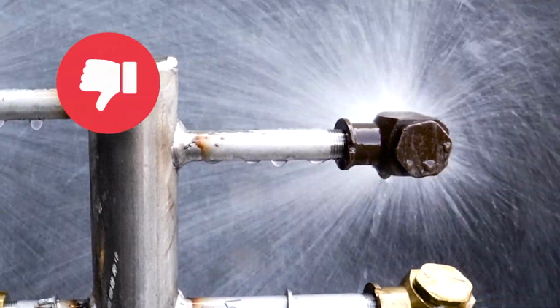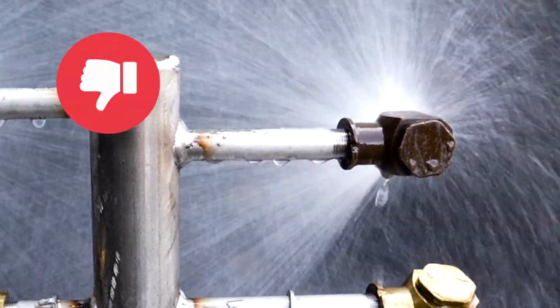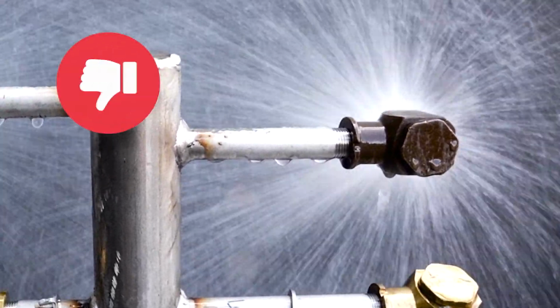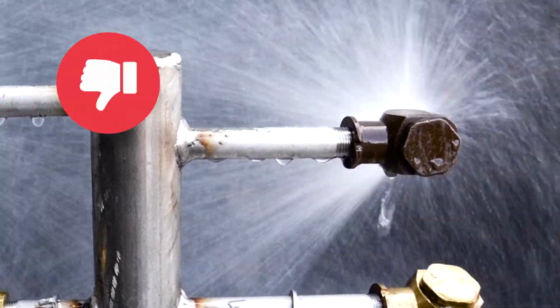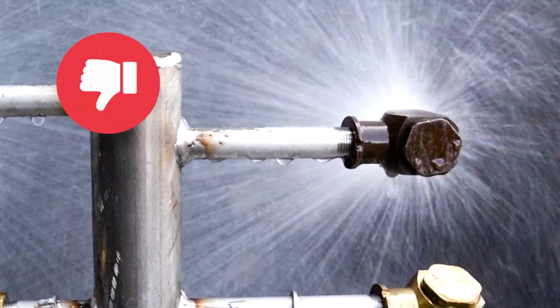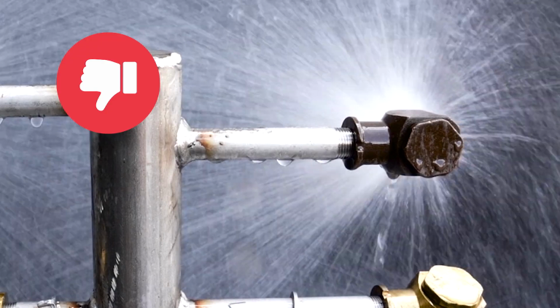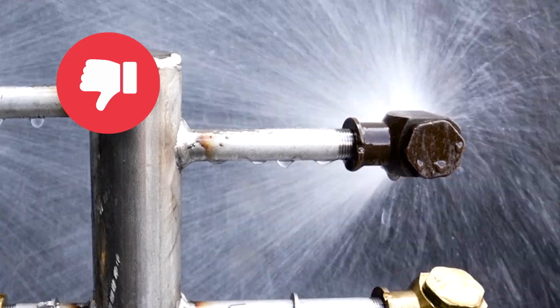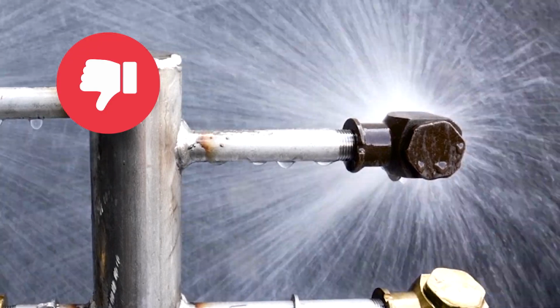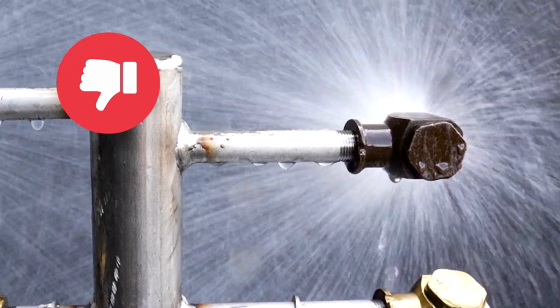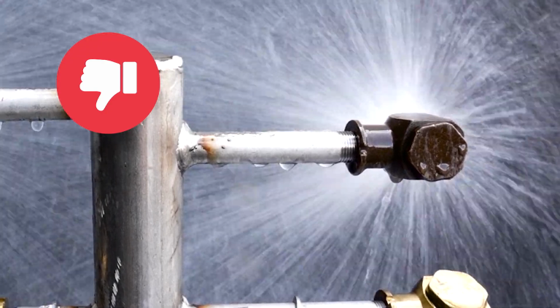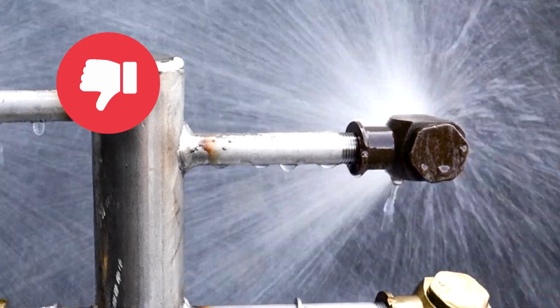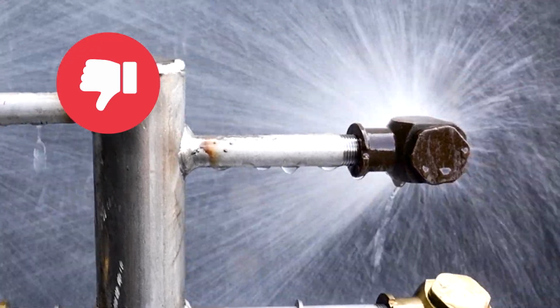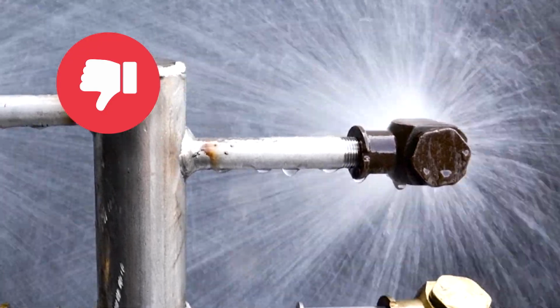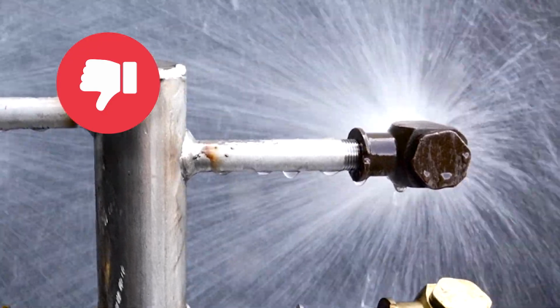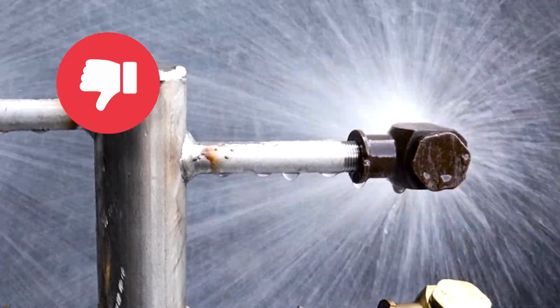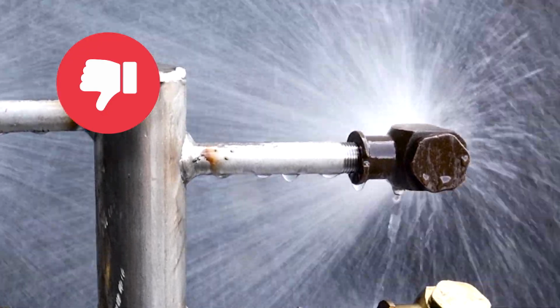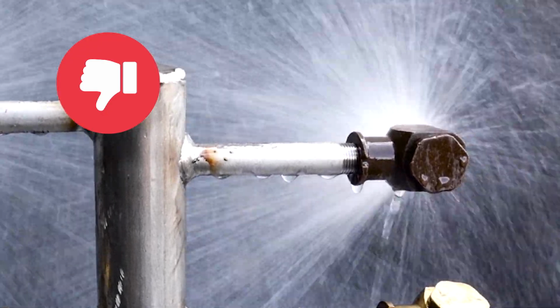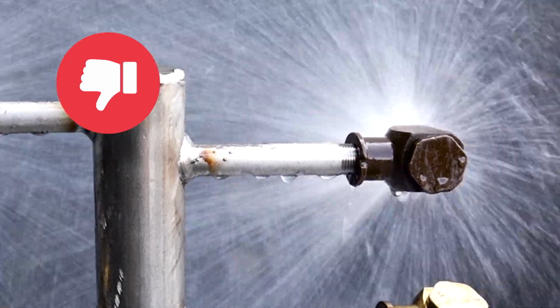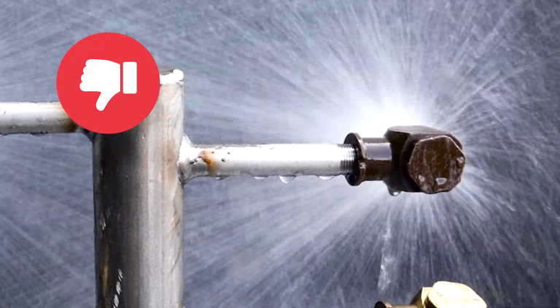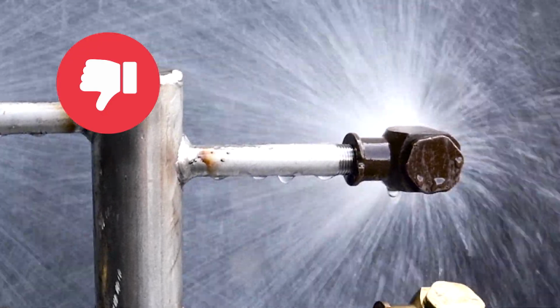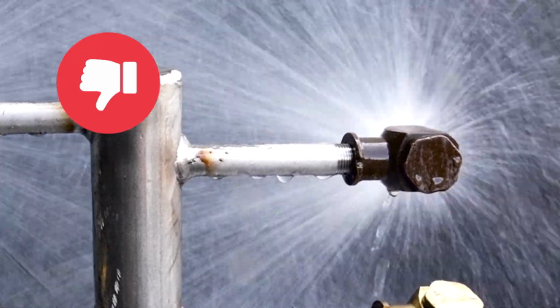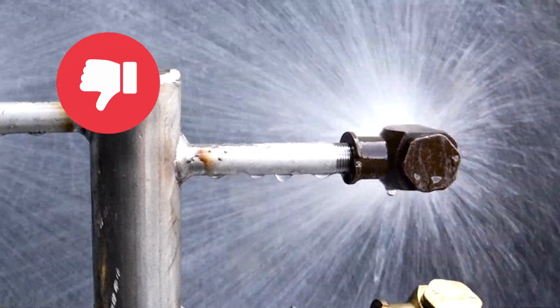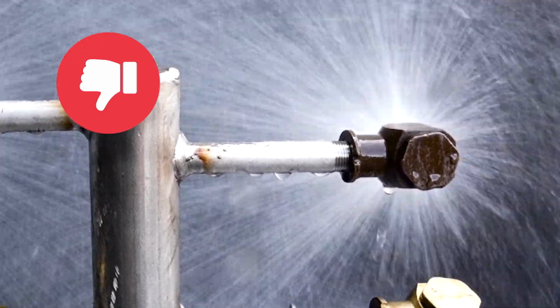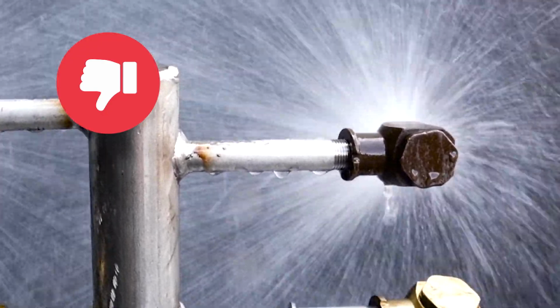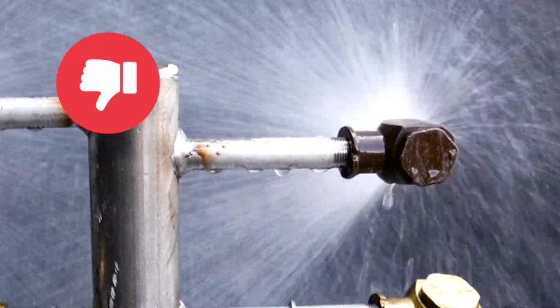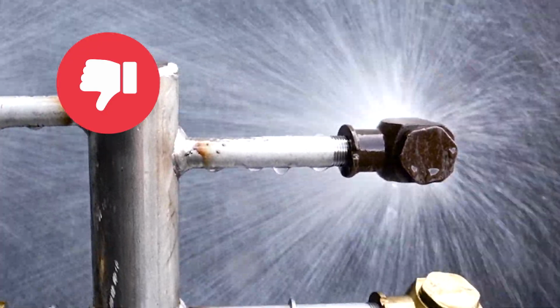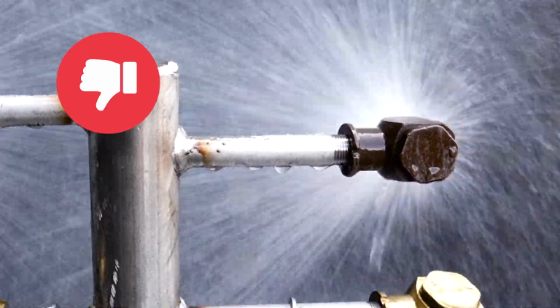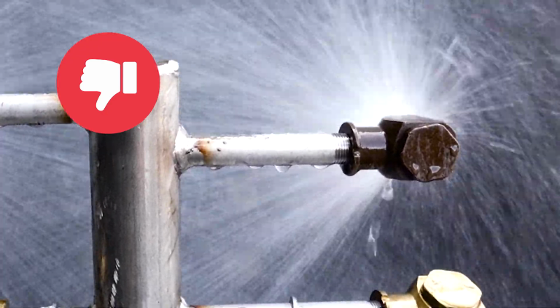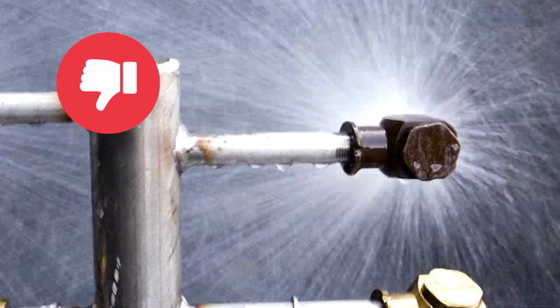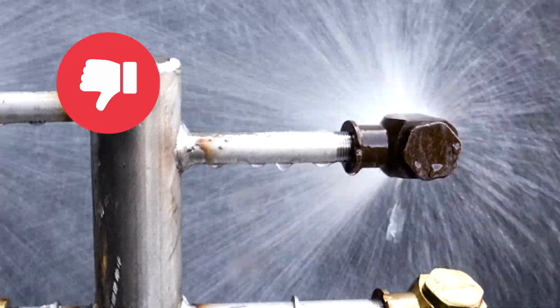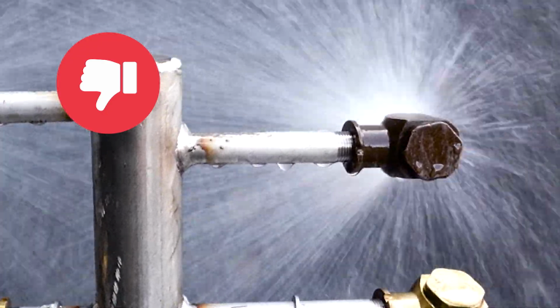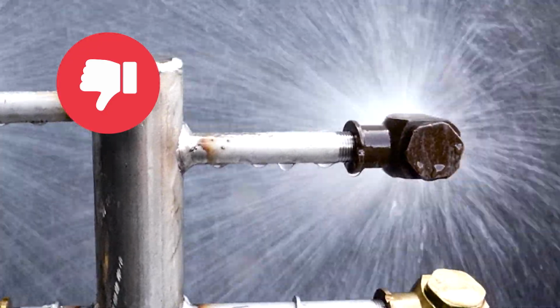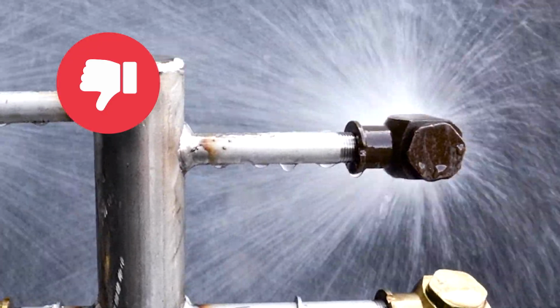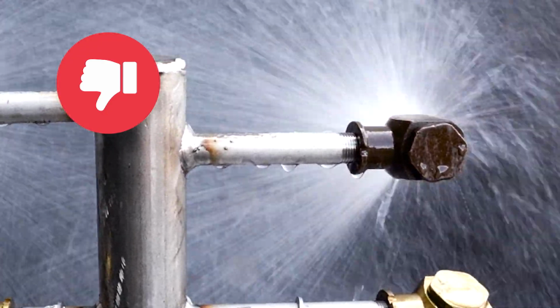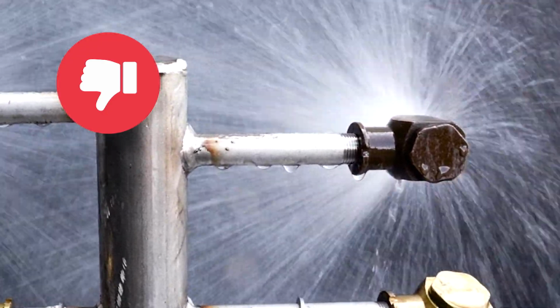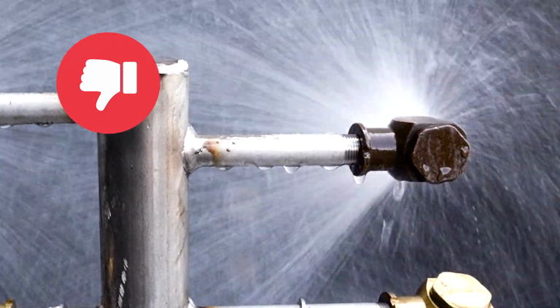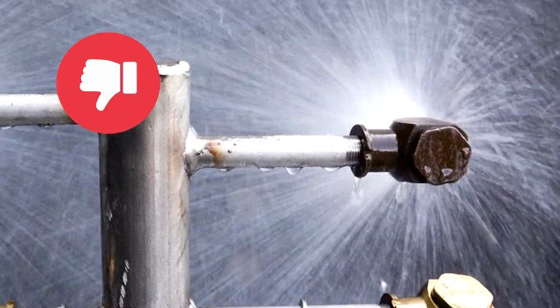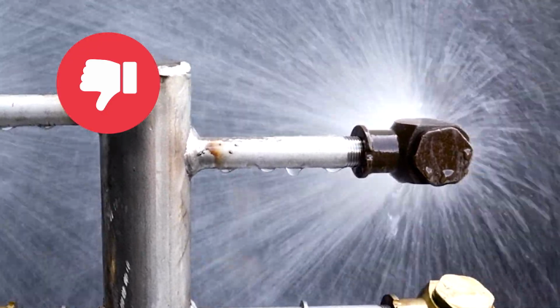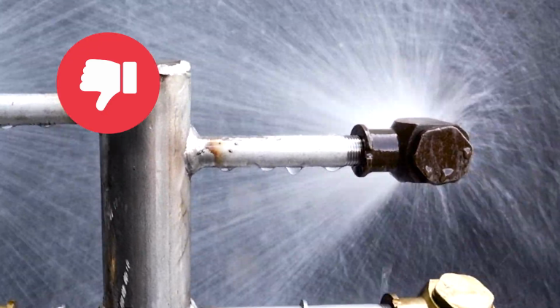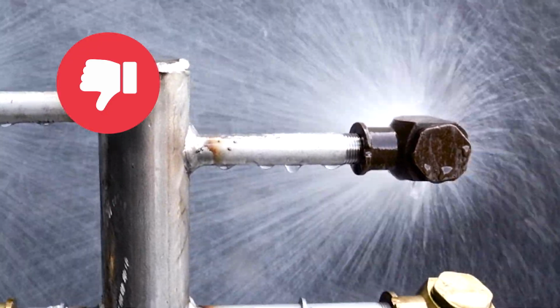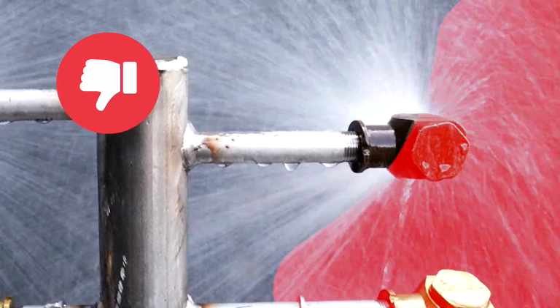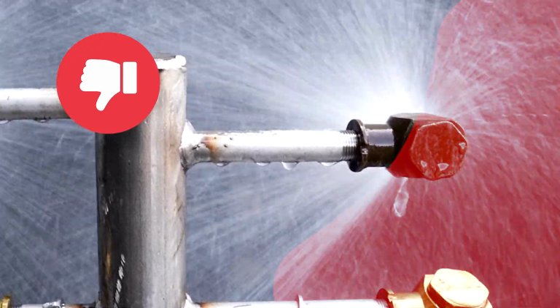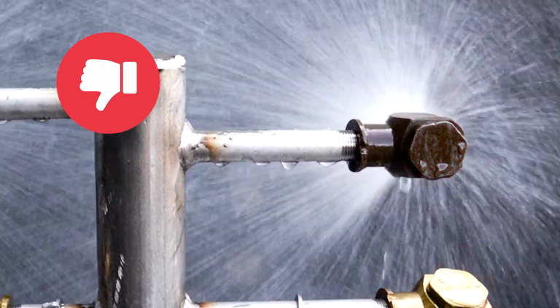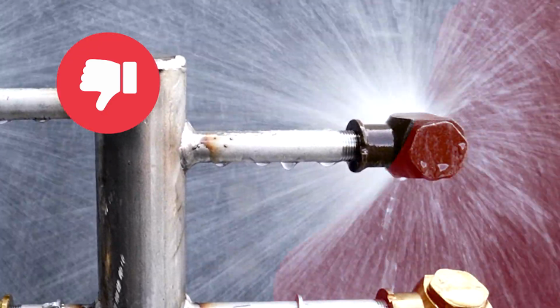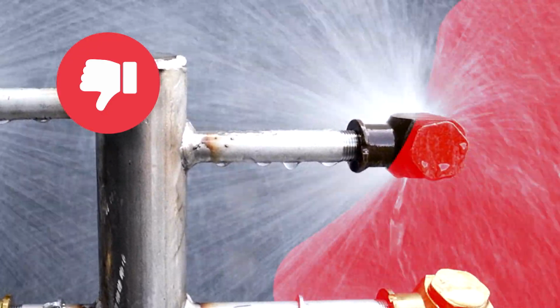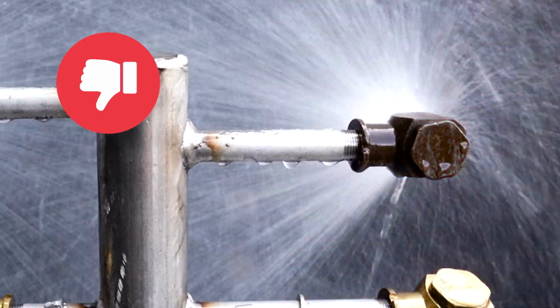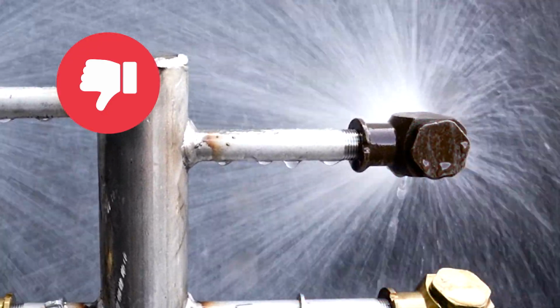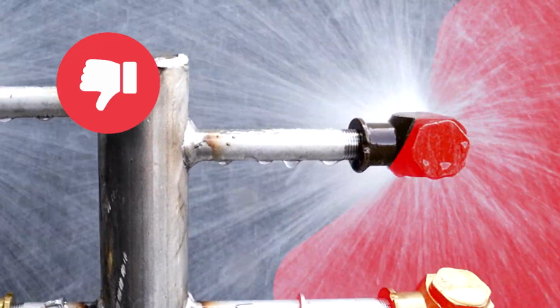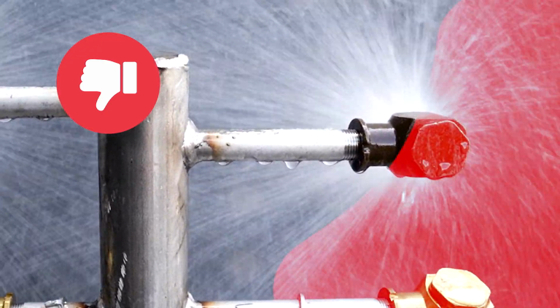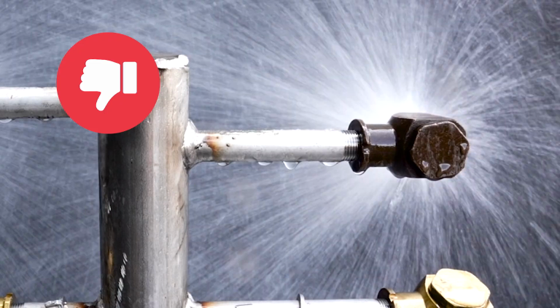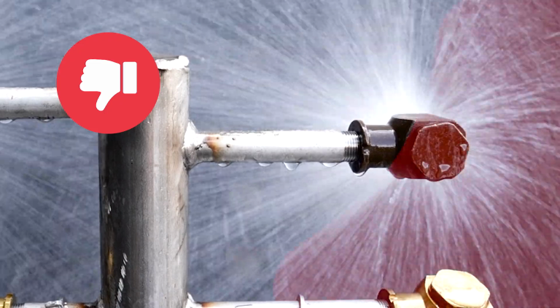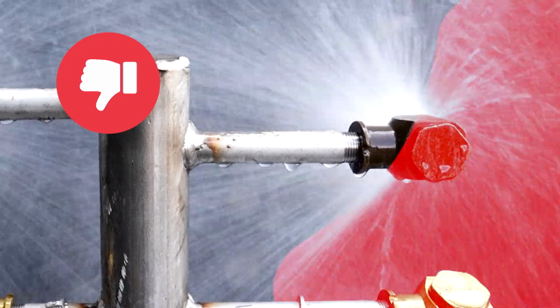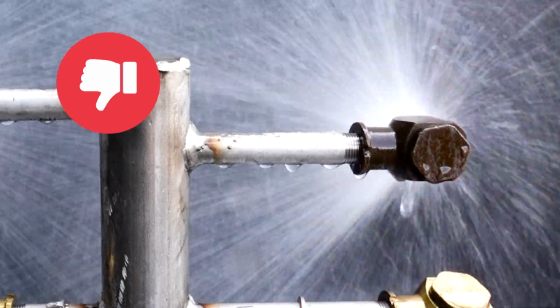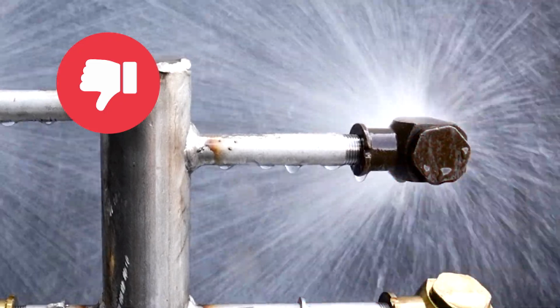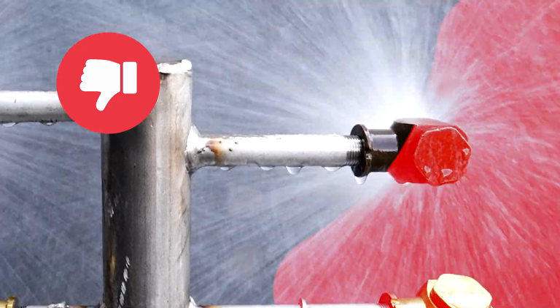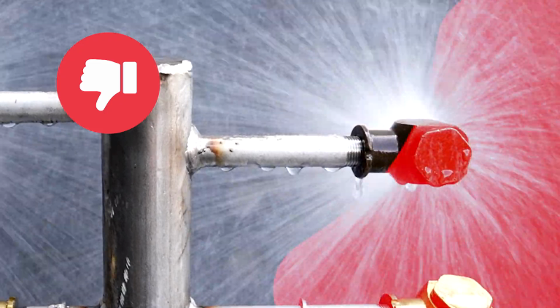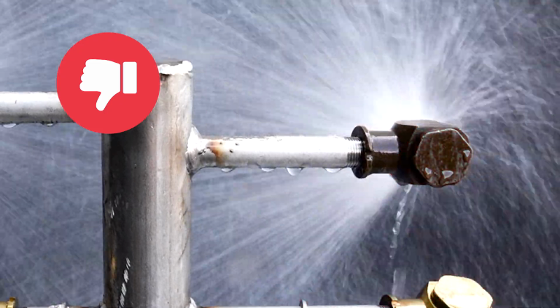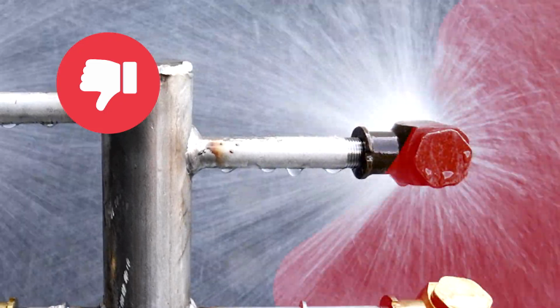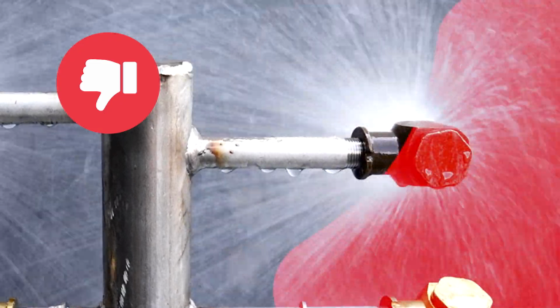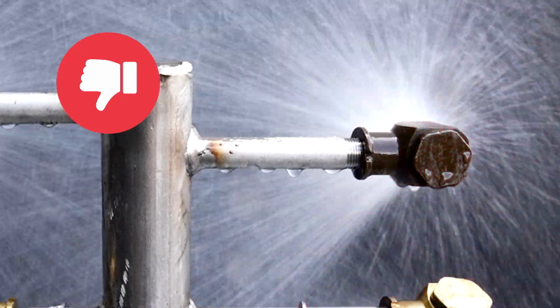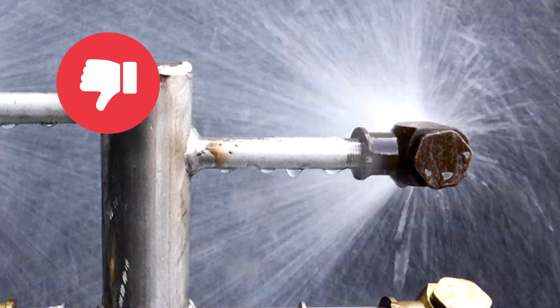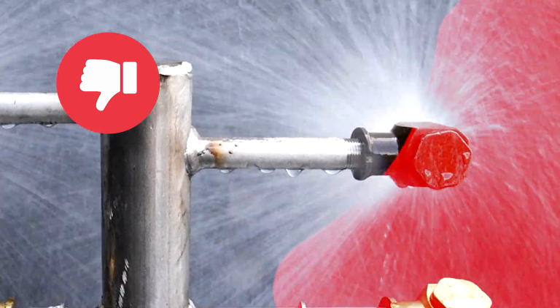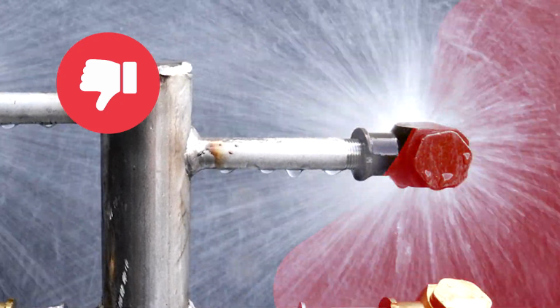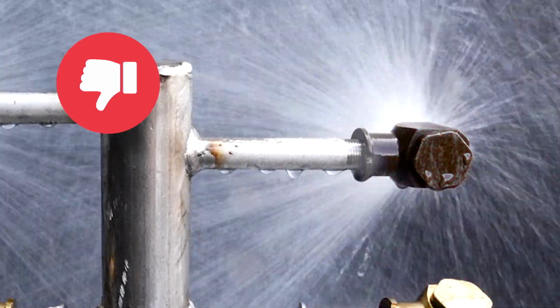Bad Nozzle. As you can see, the cone is inconsistent. There is inadequate coverage on the right side.